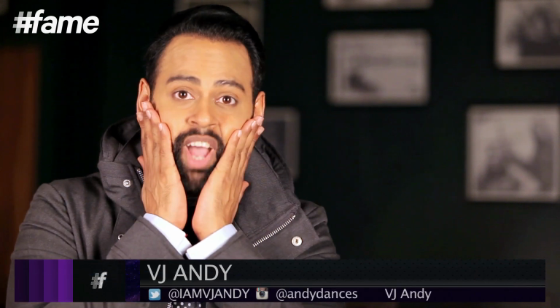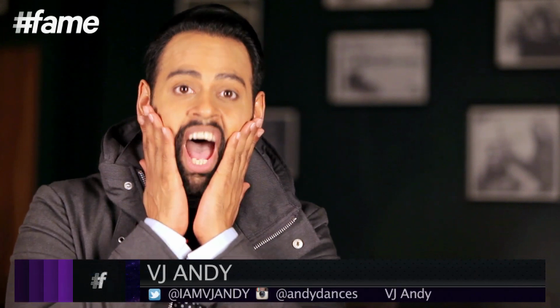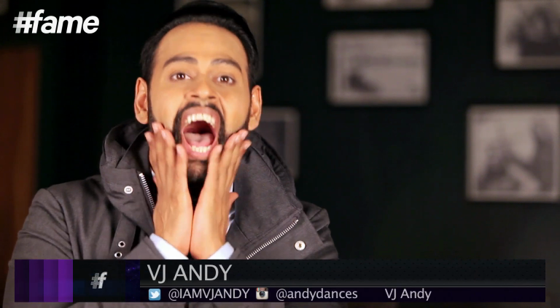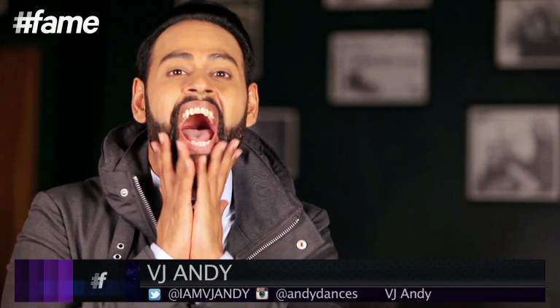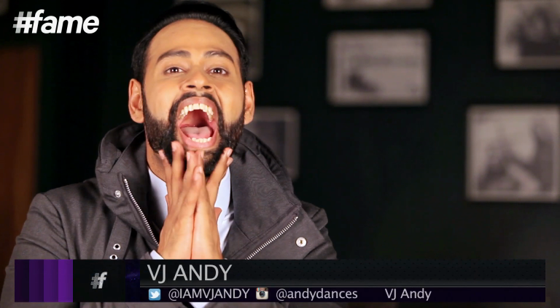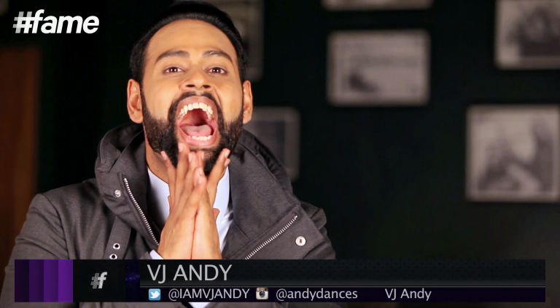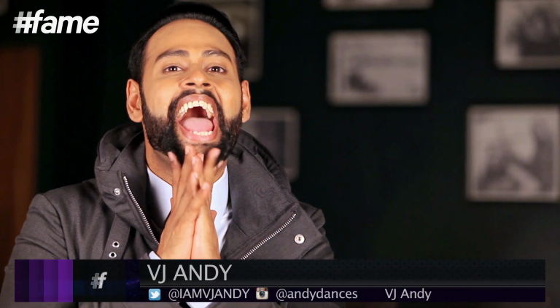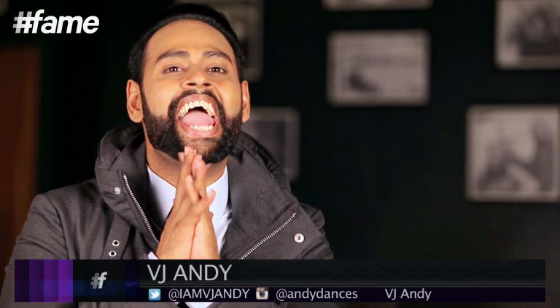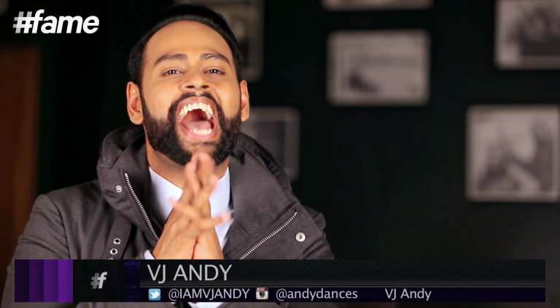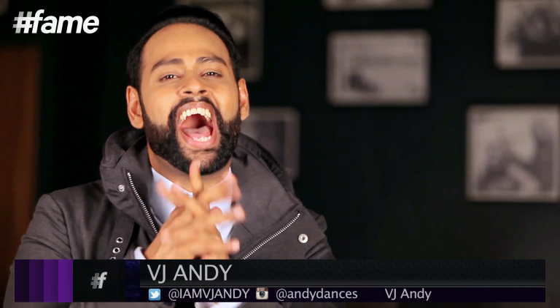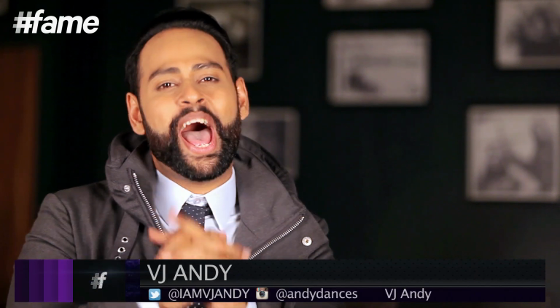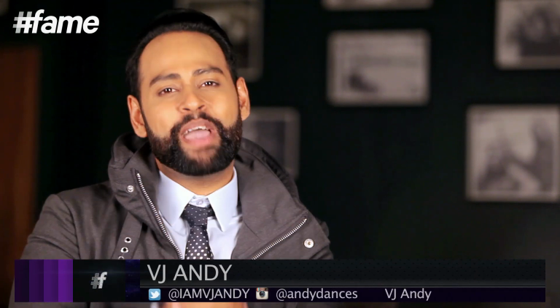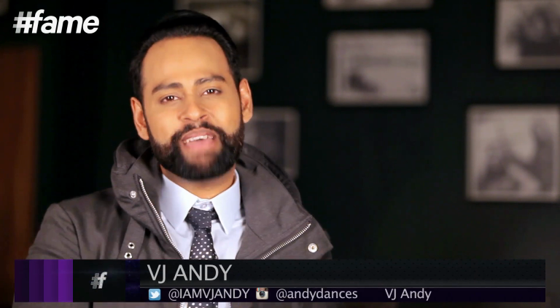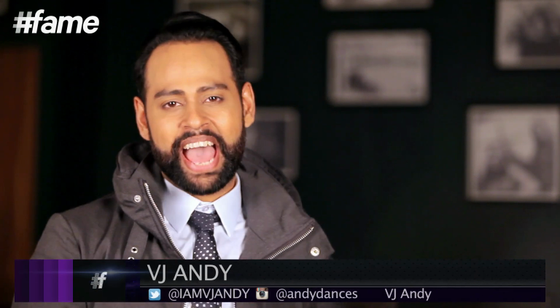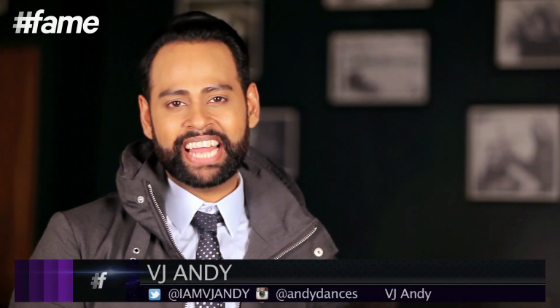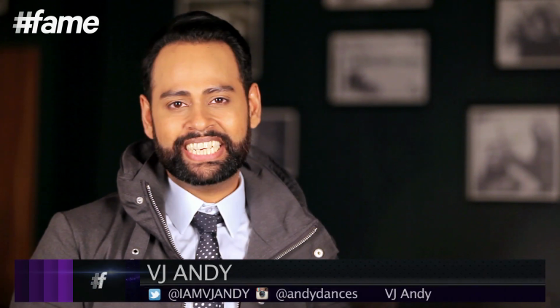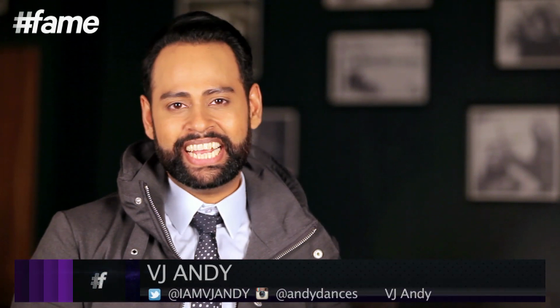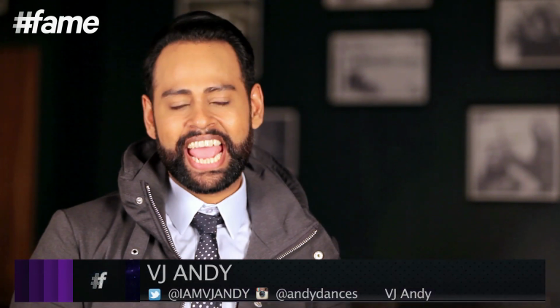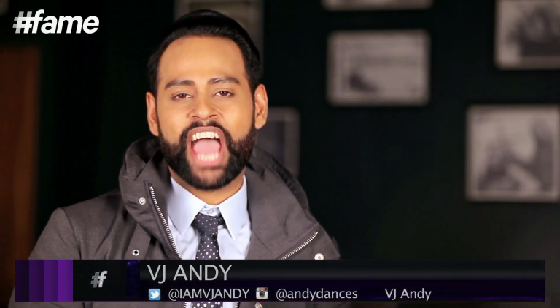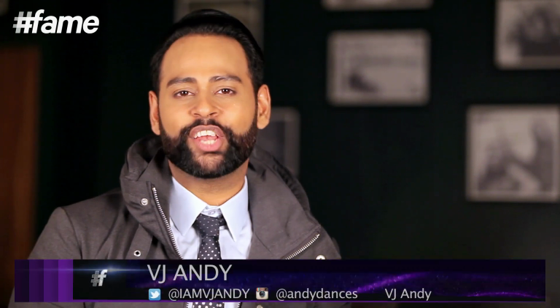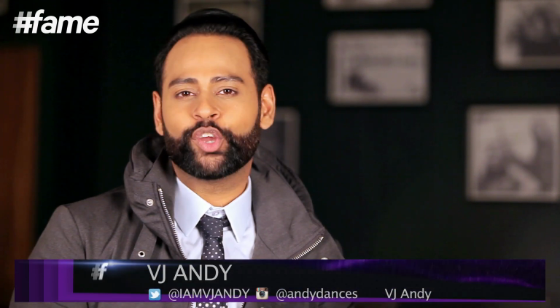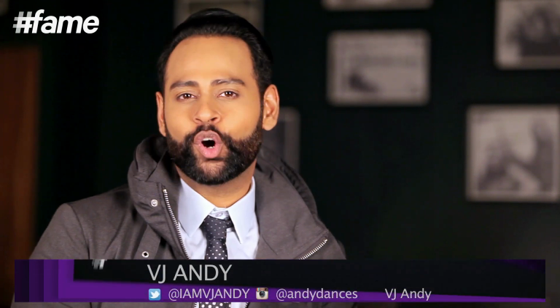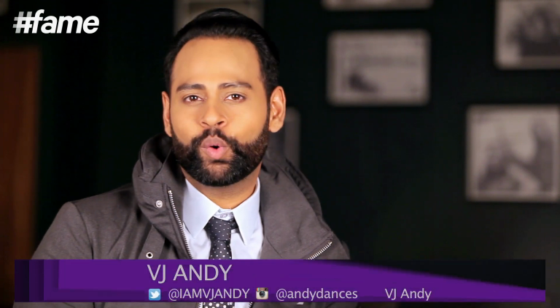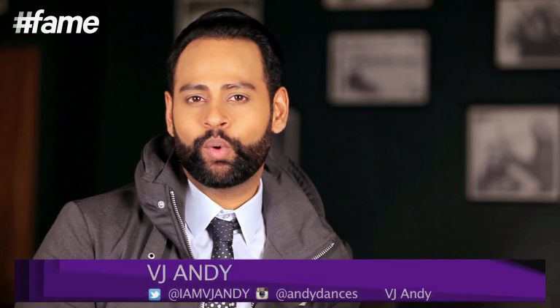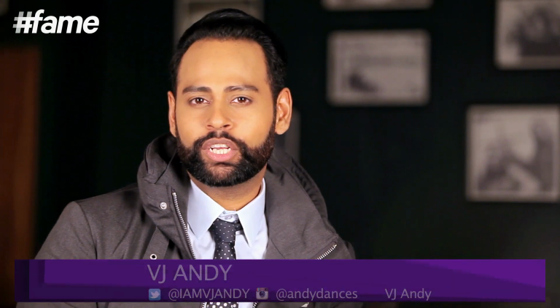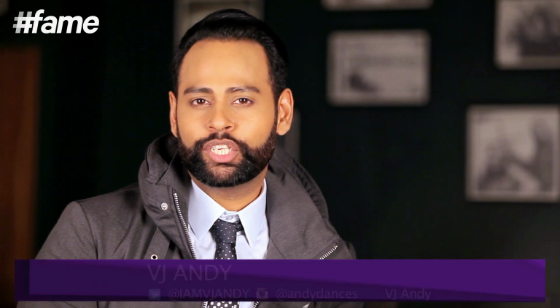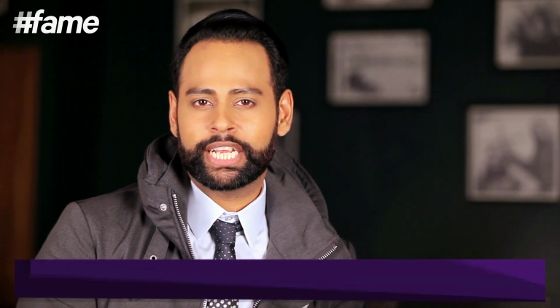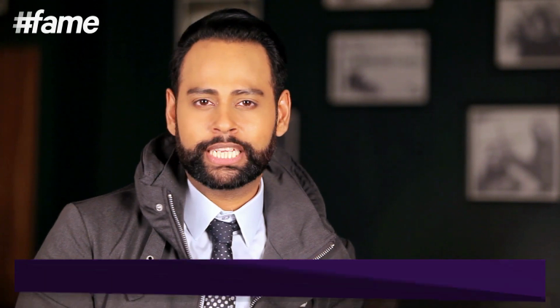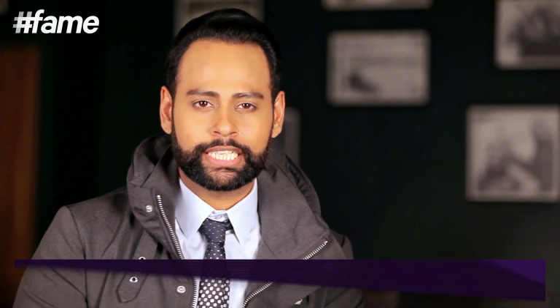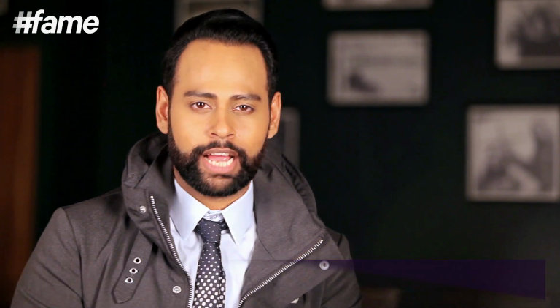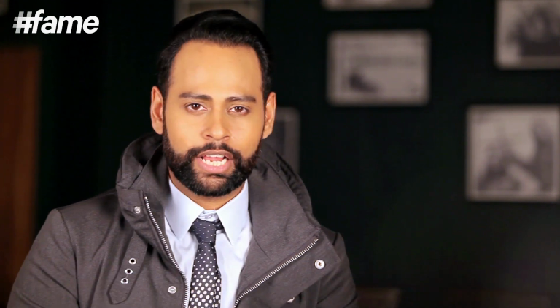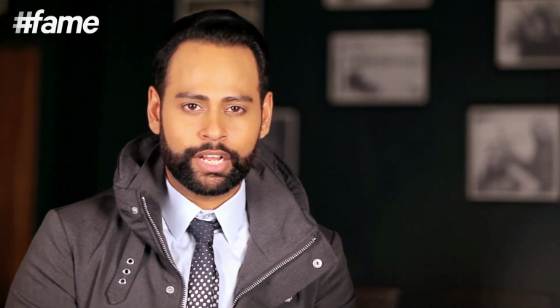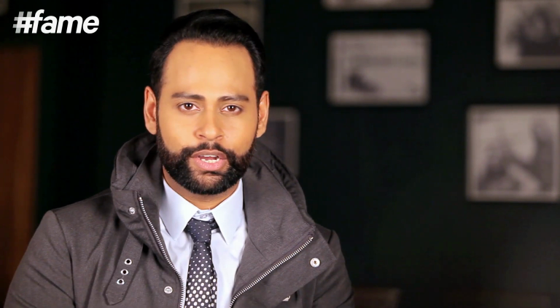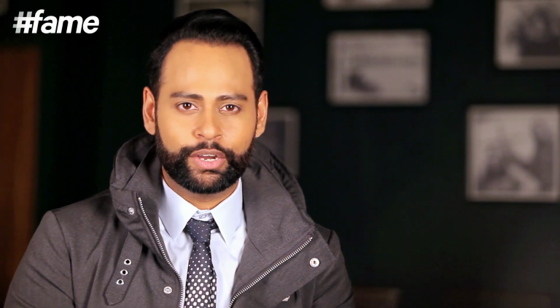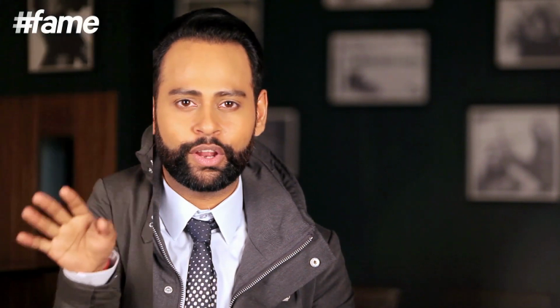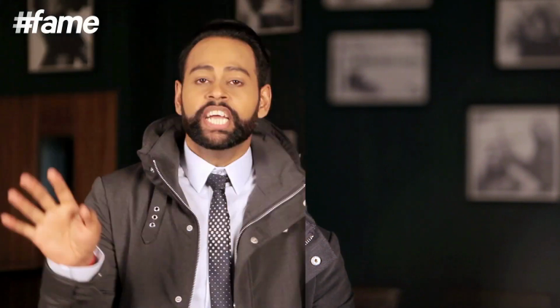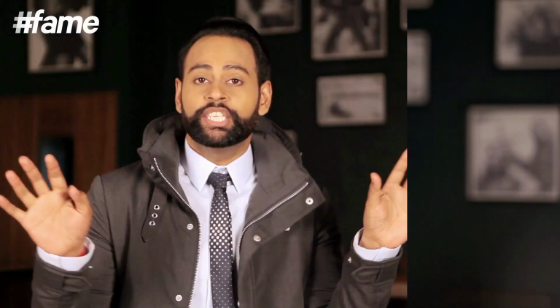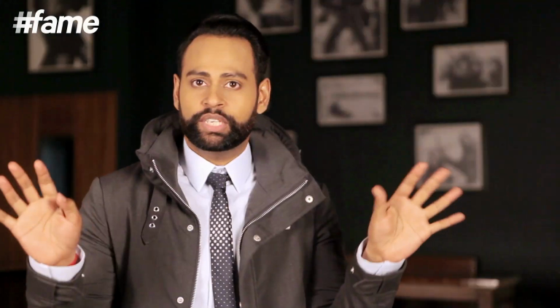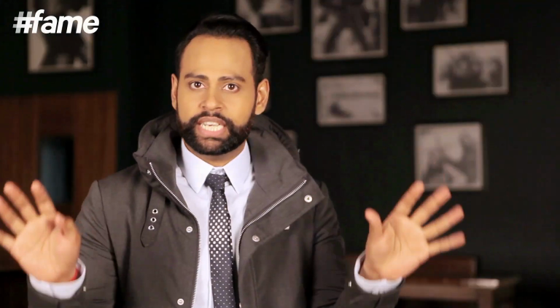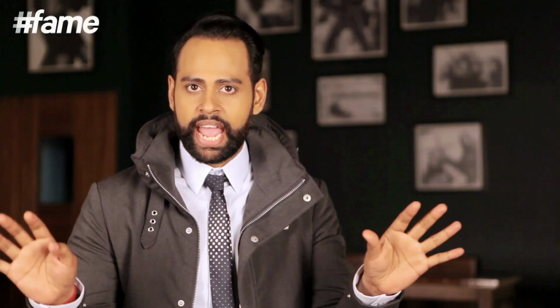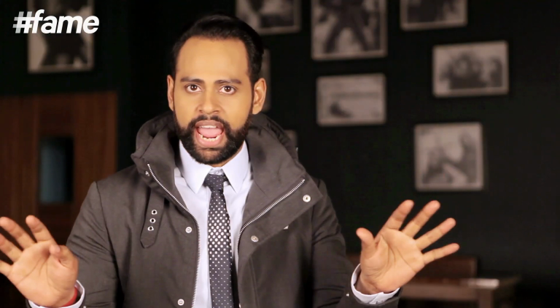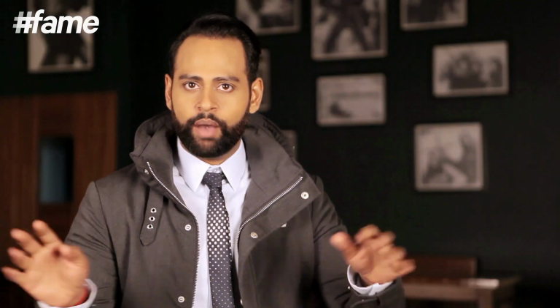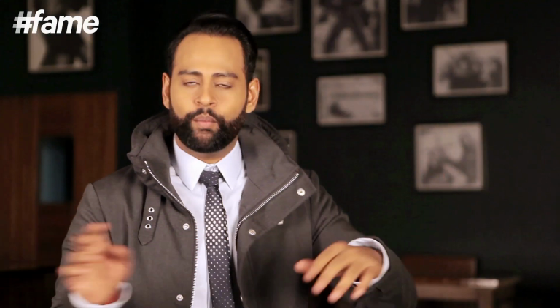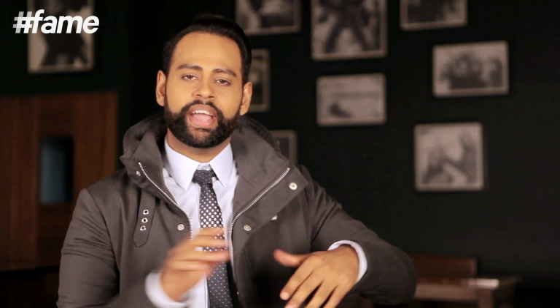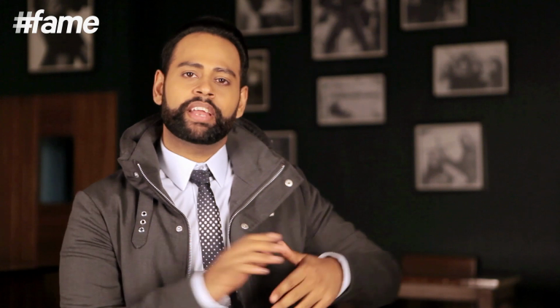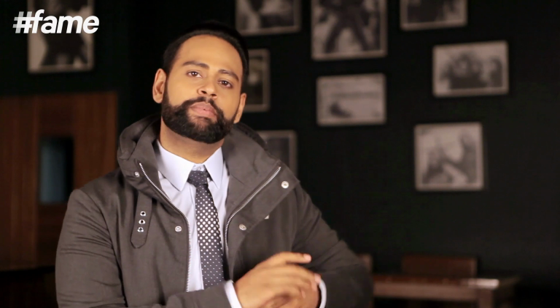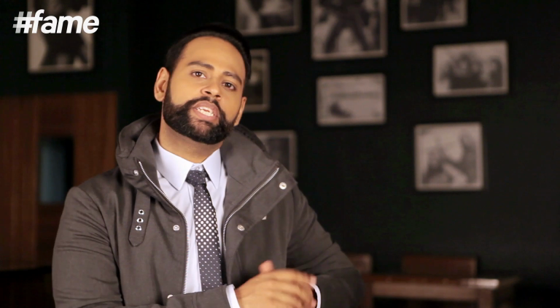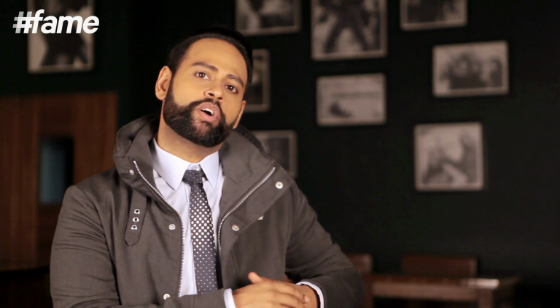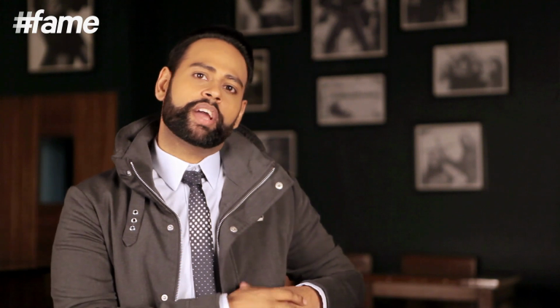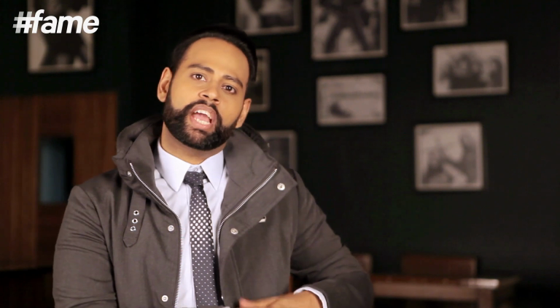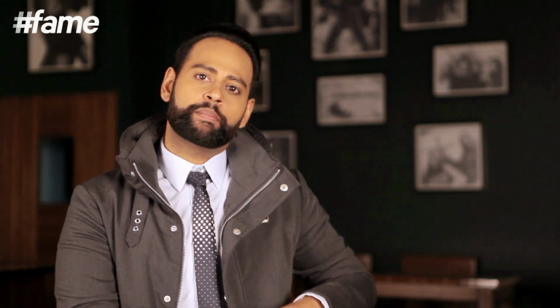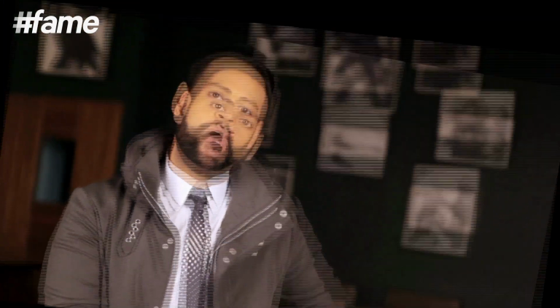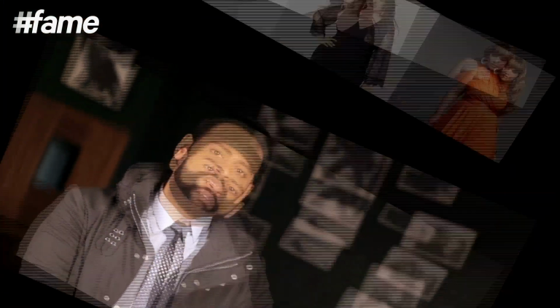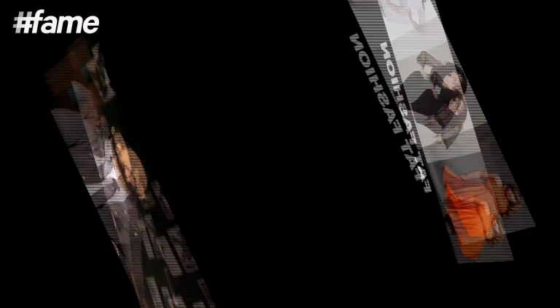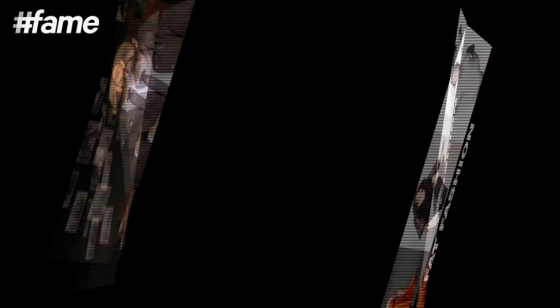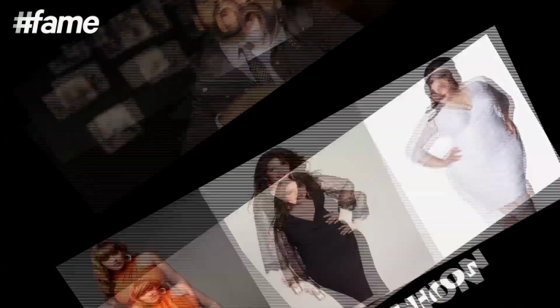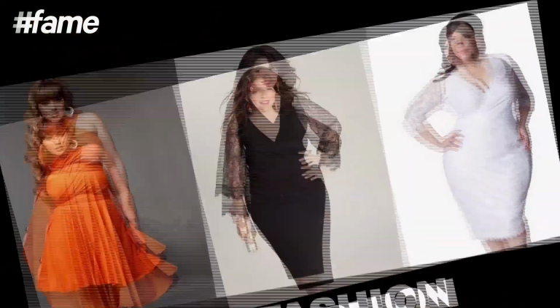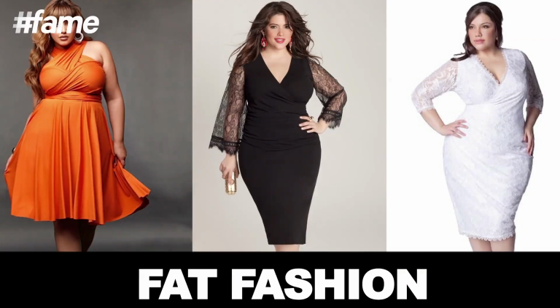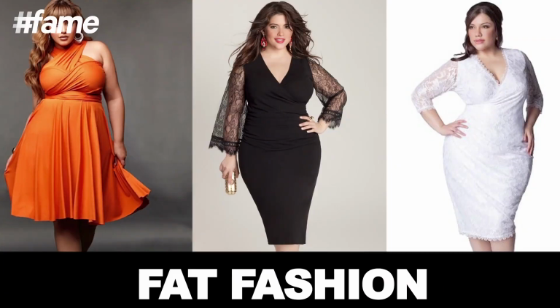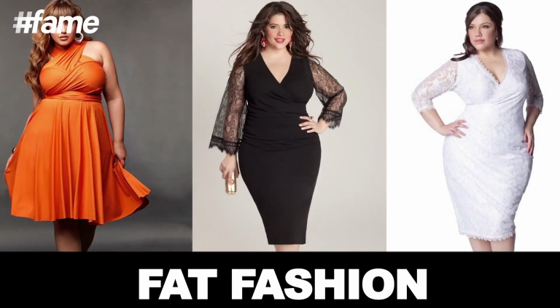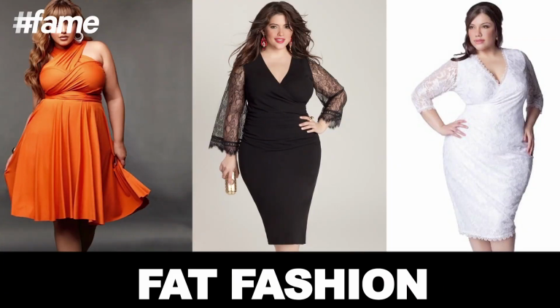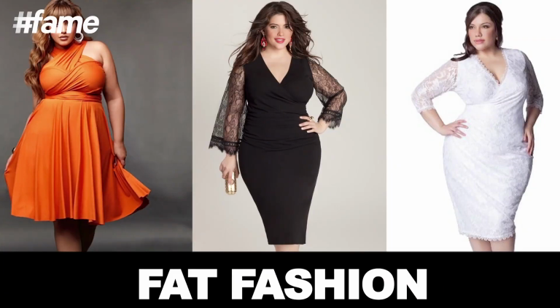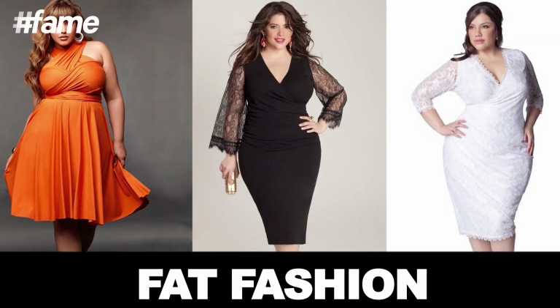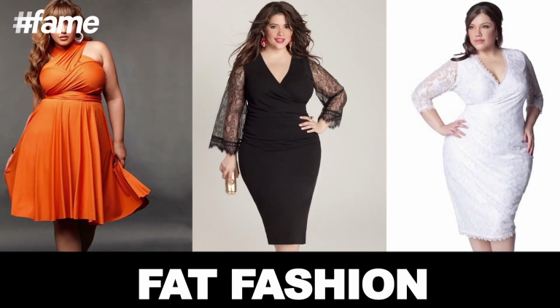Hi, I'm Andy and you're watching Style Code. Today we're going to be talking about fat fashion!